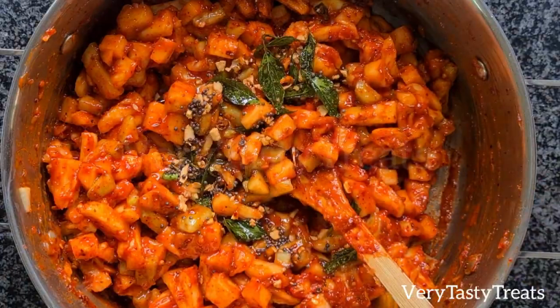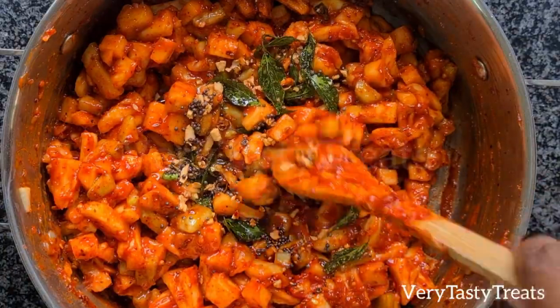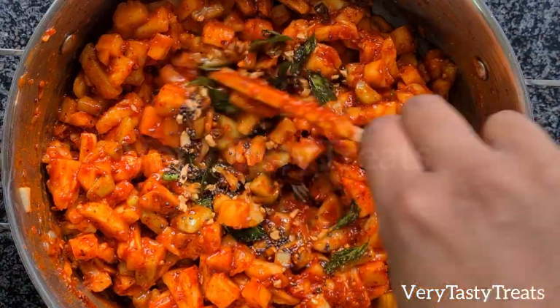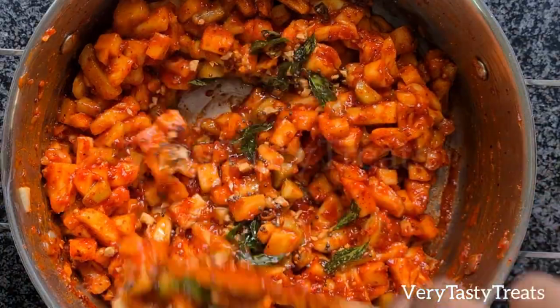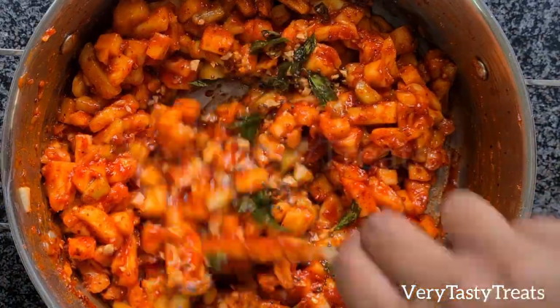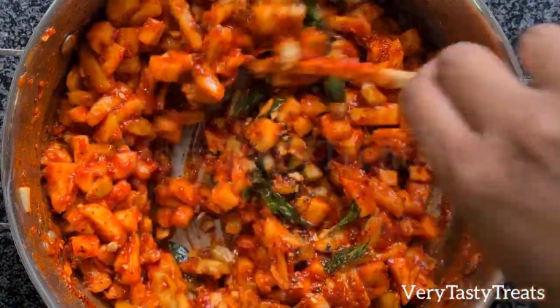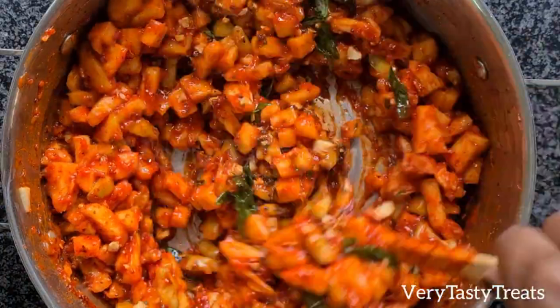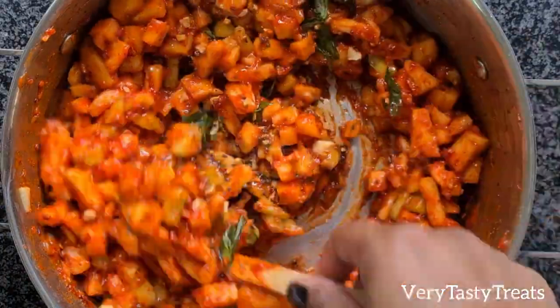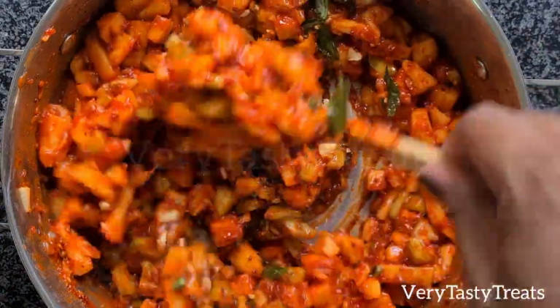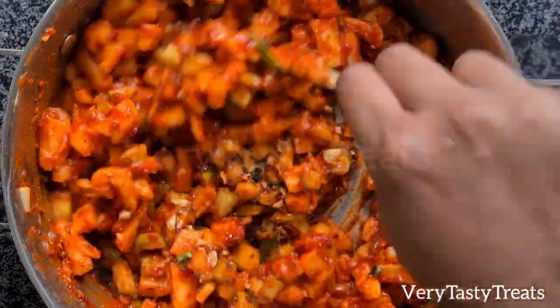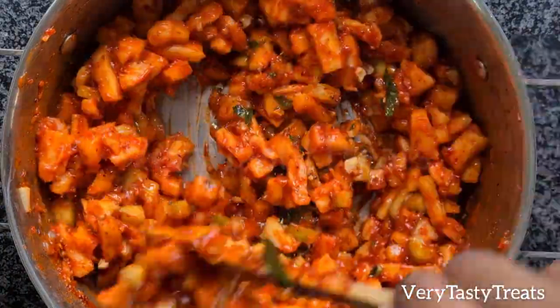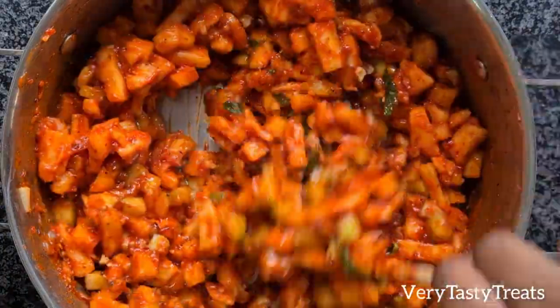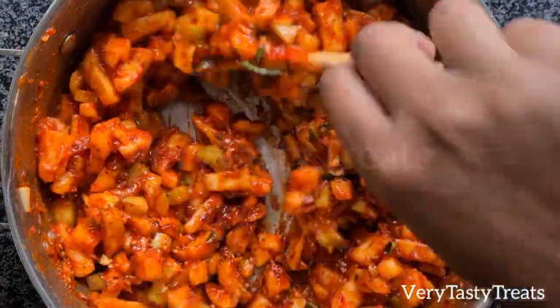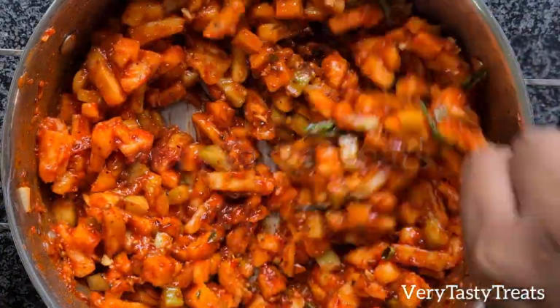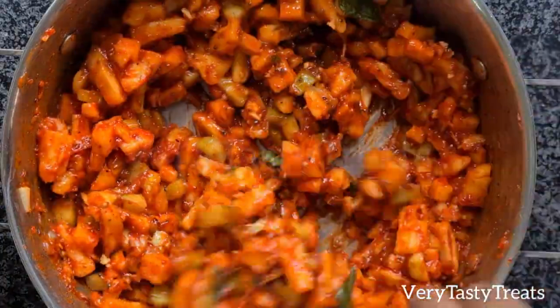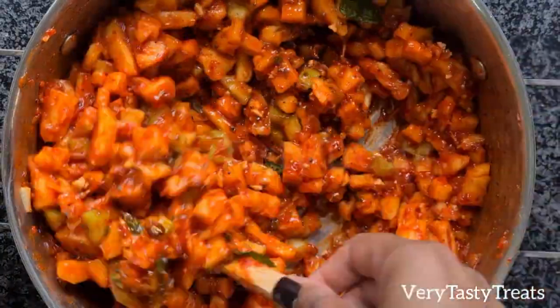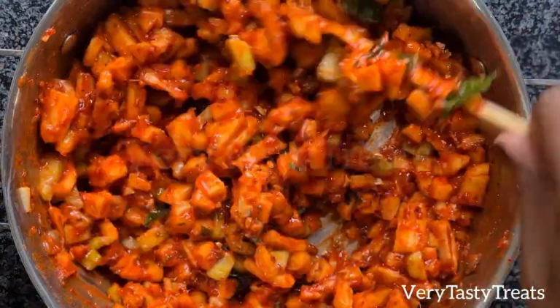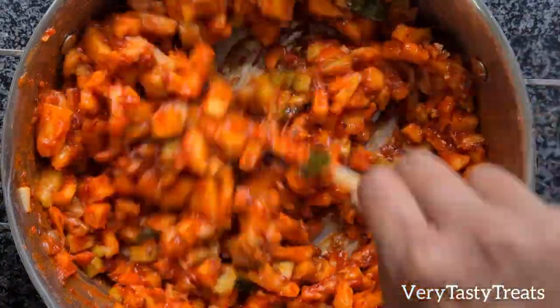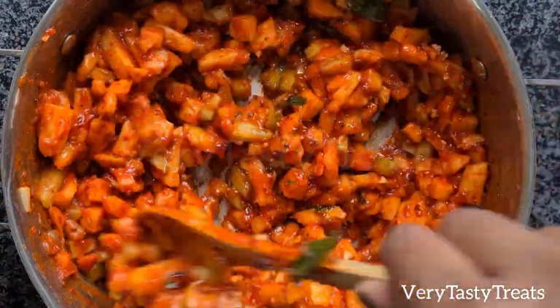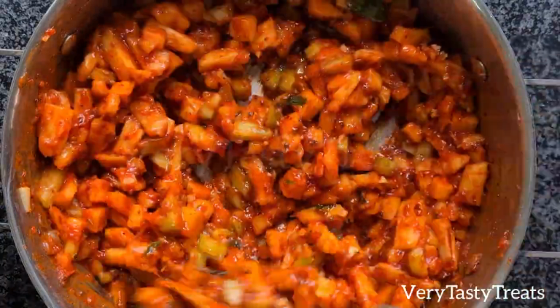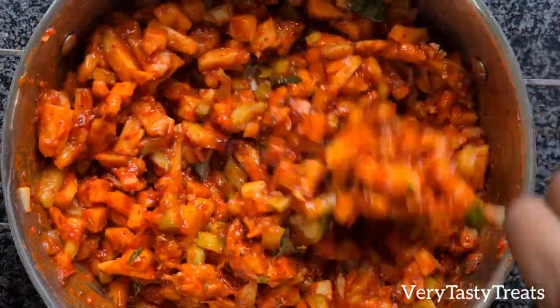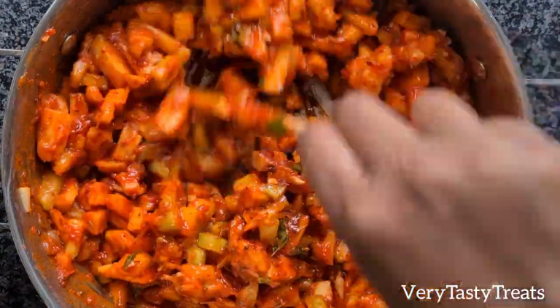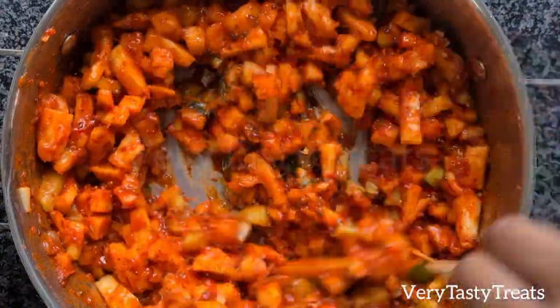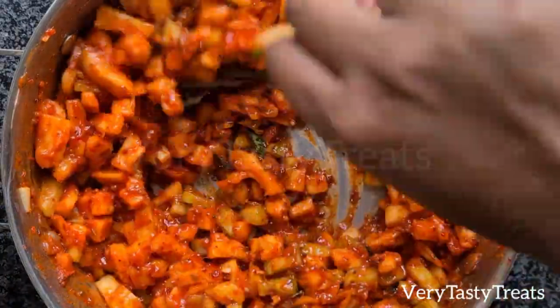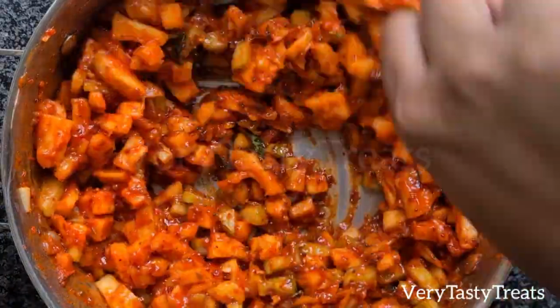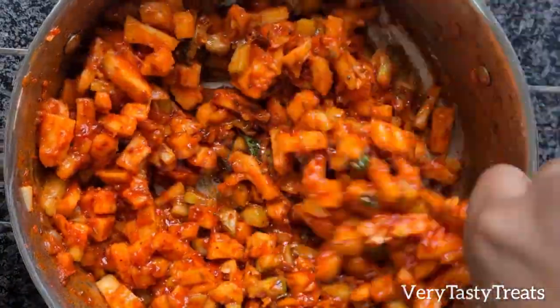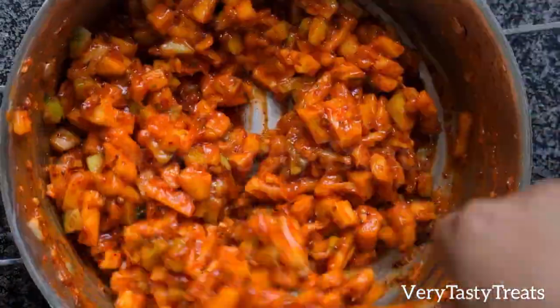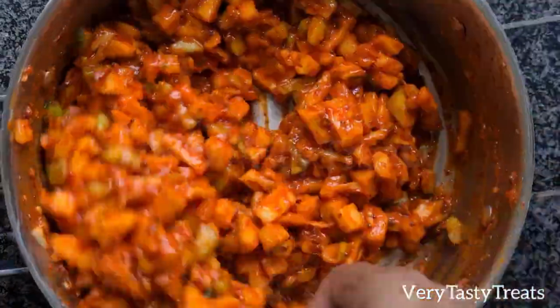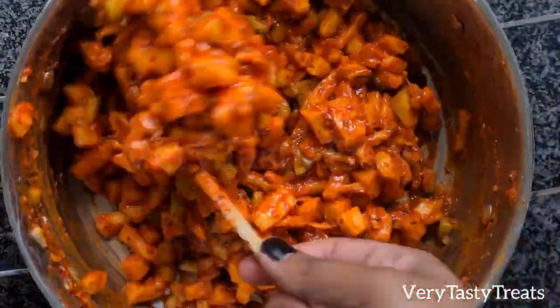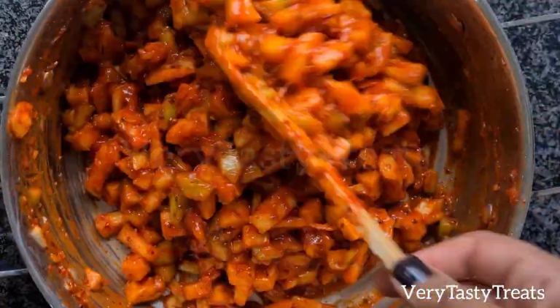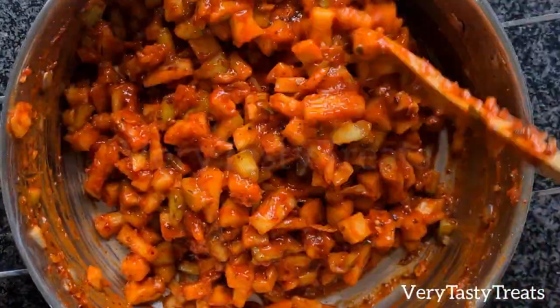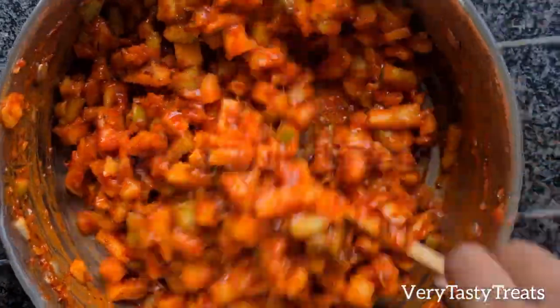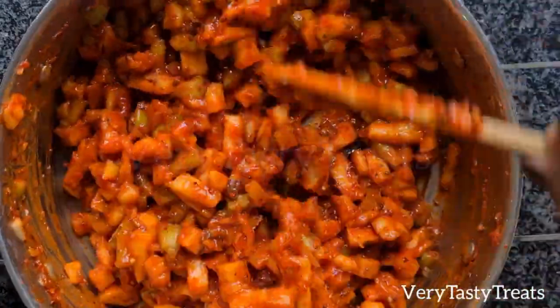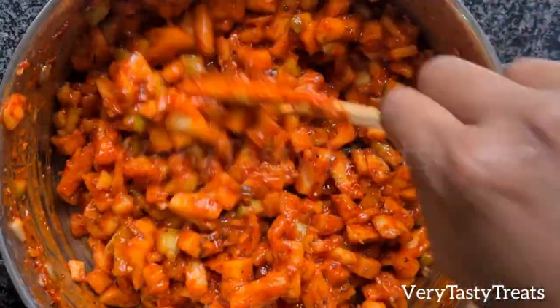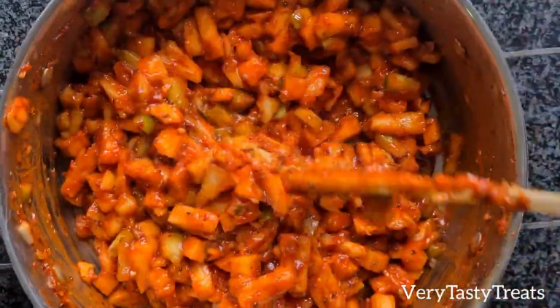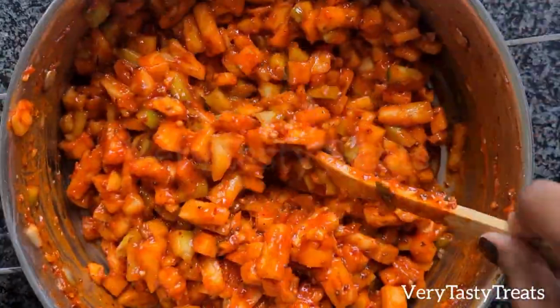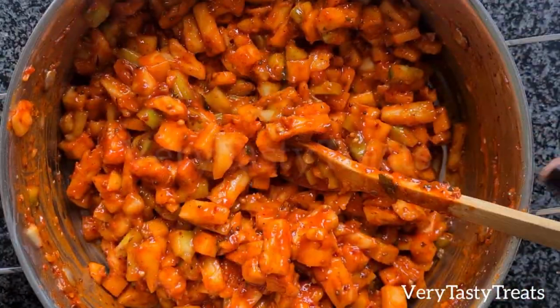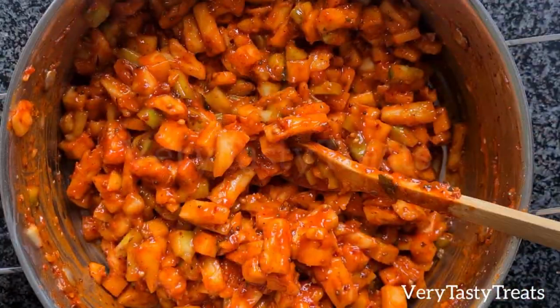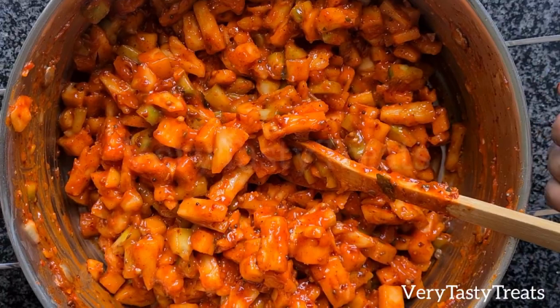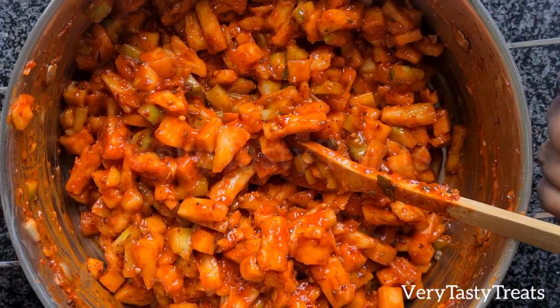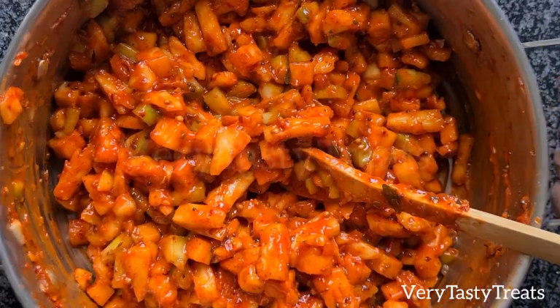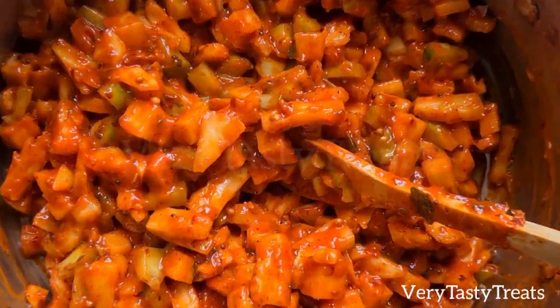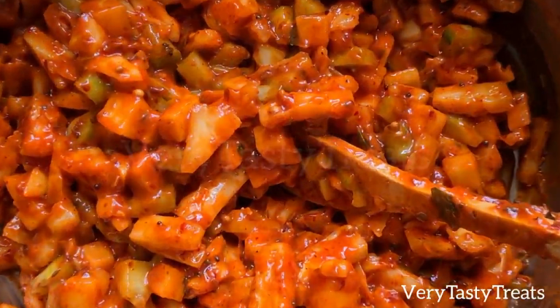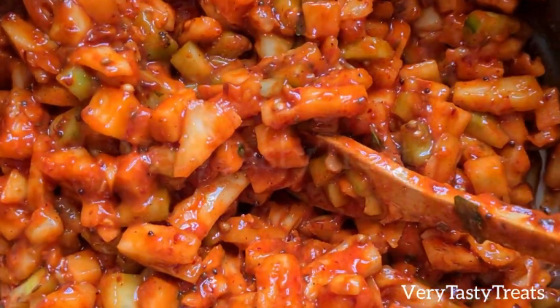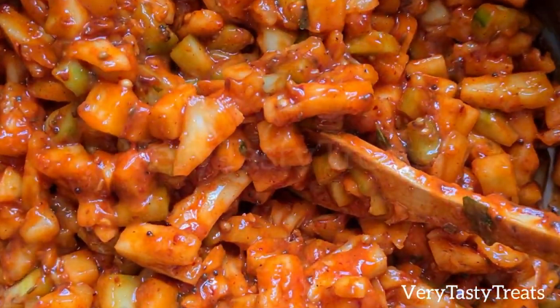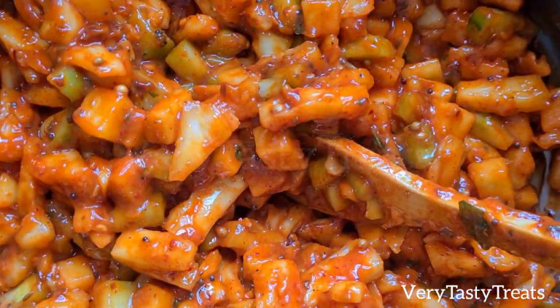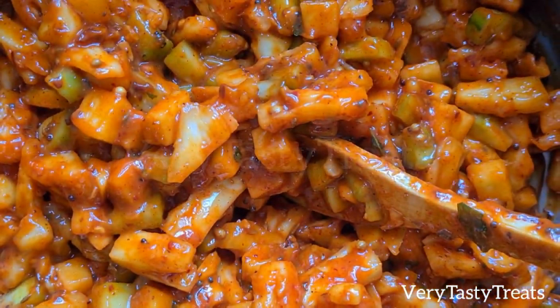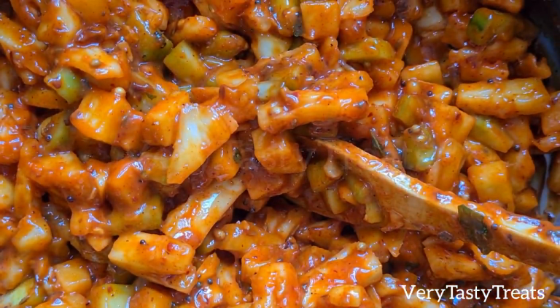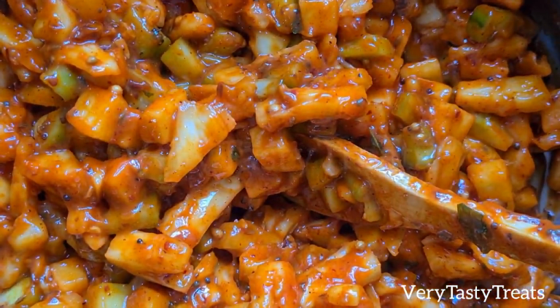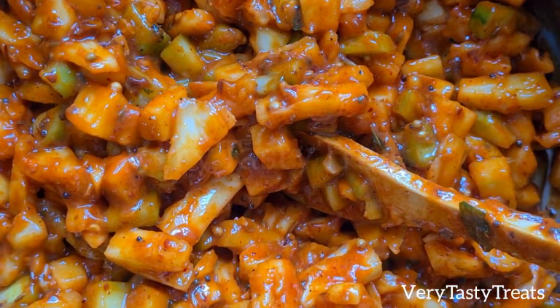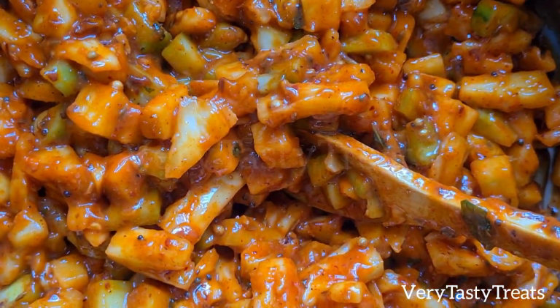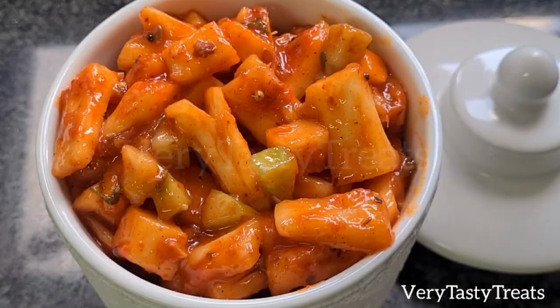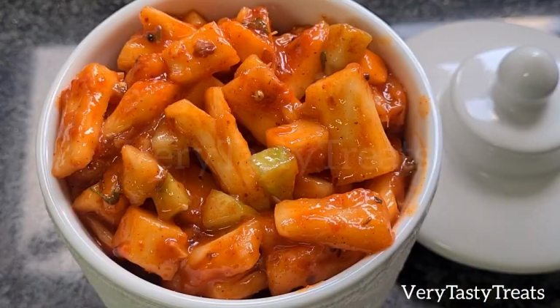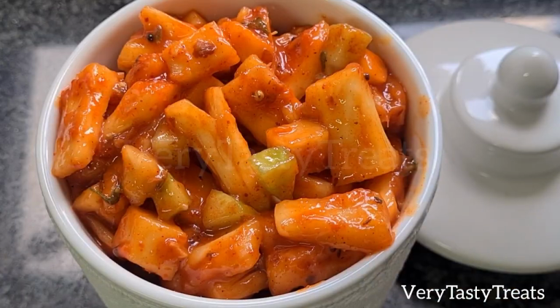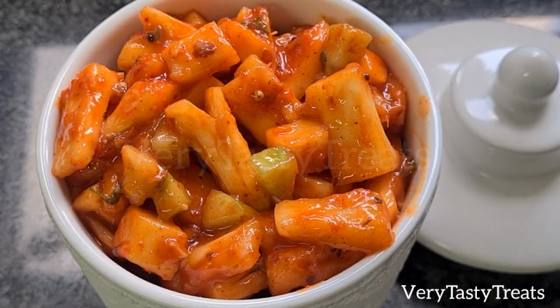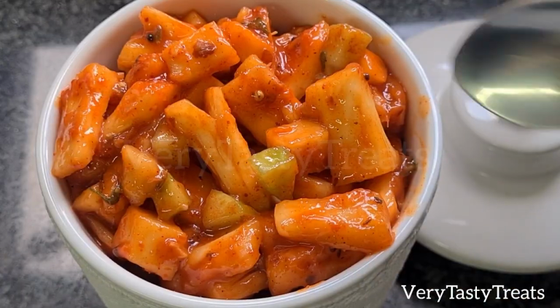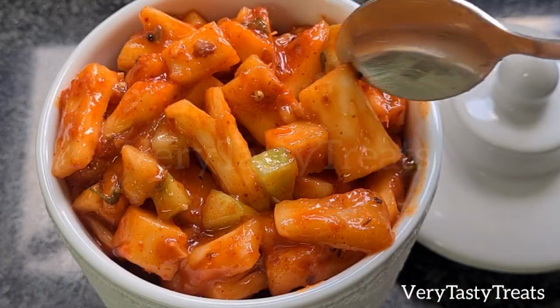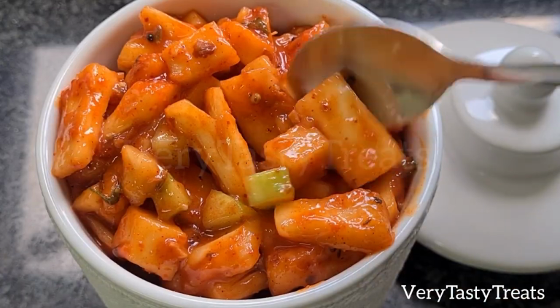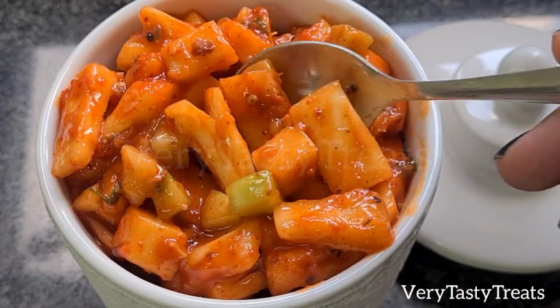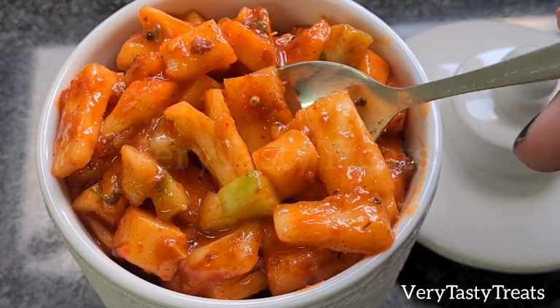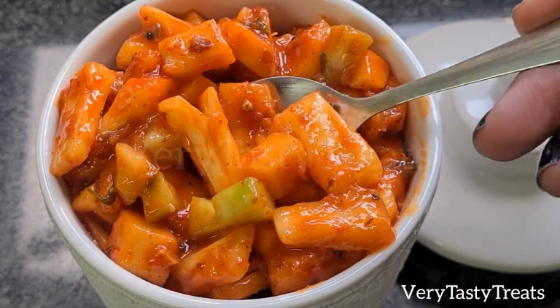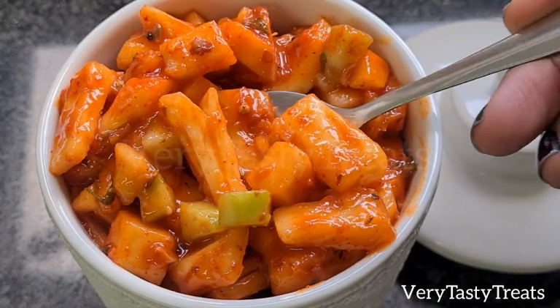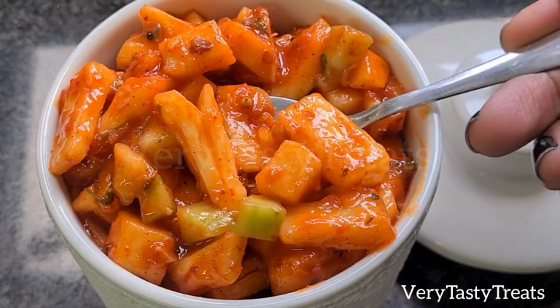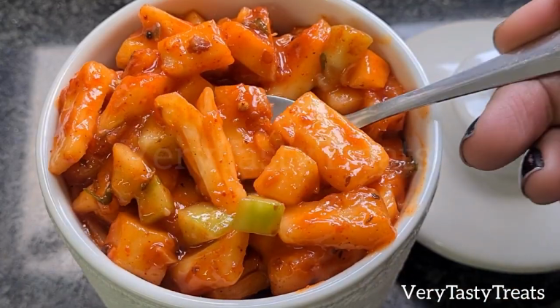Mix it together well and this is ready to serve immediately, or store in an airtight container in the fridge for up to two months. Enjoy!